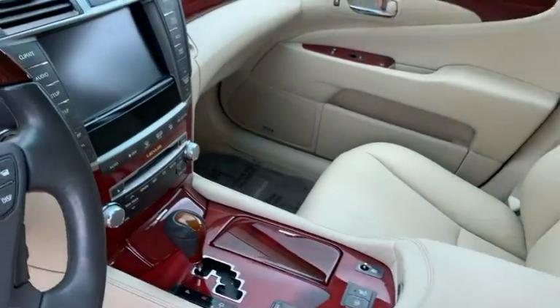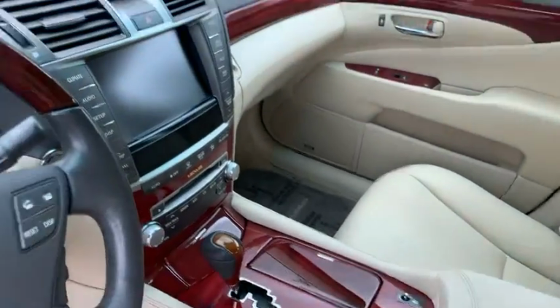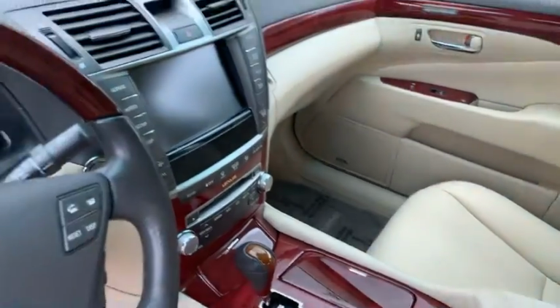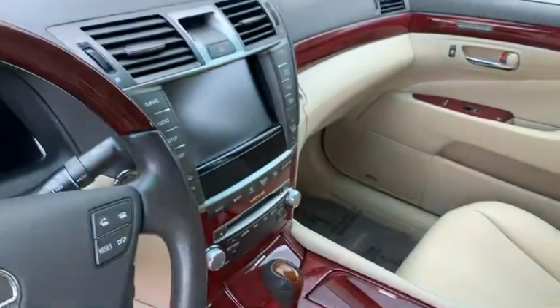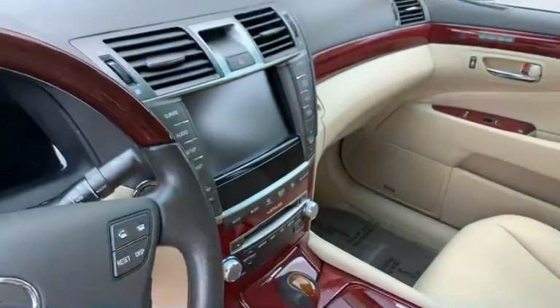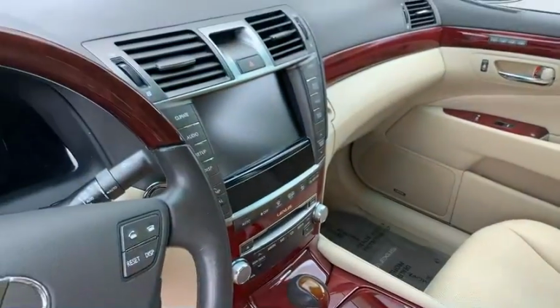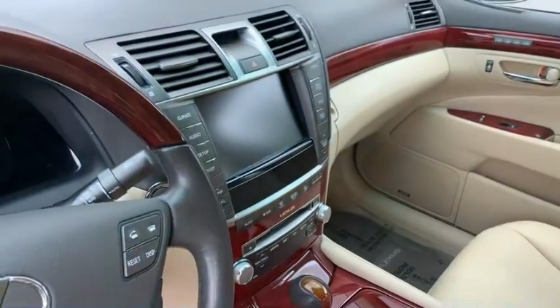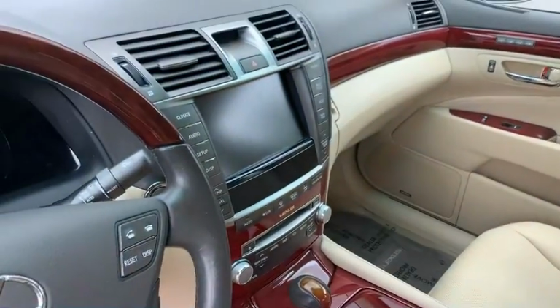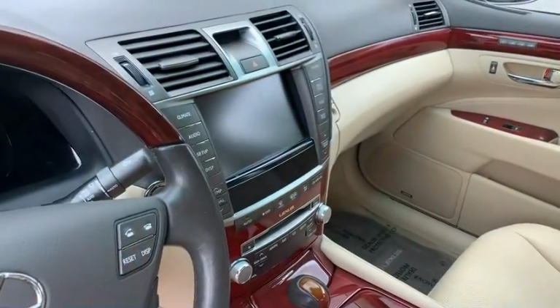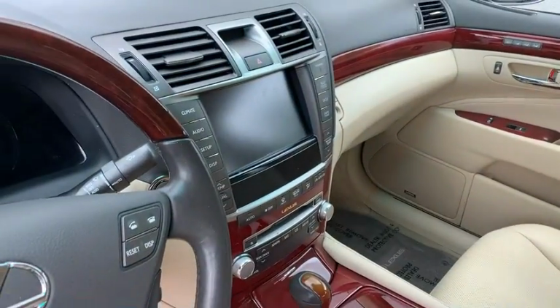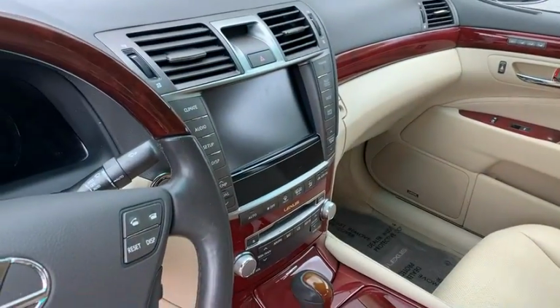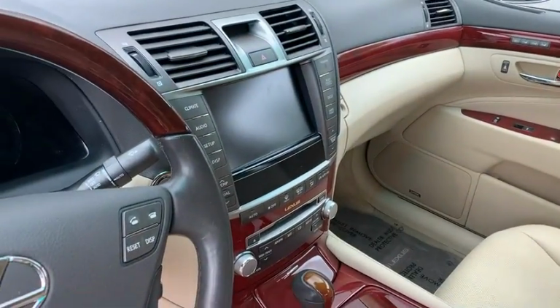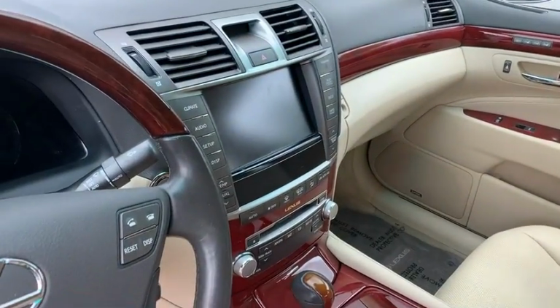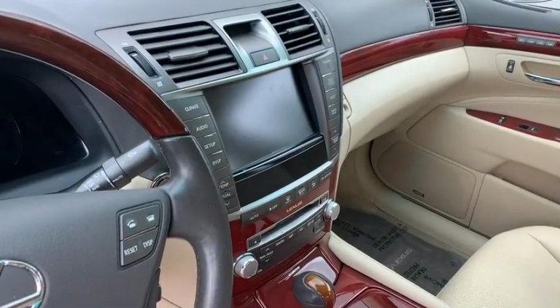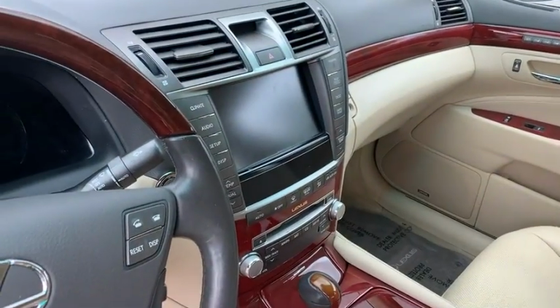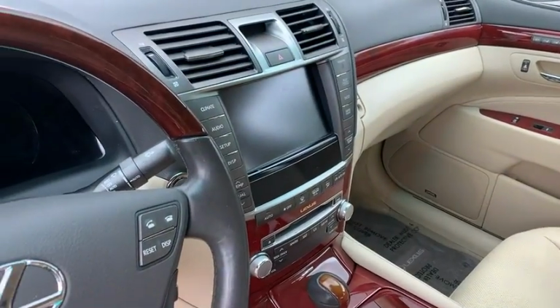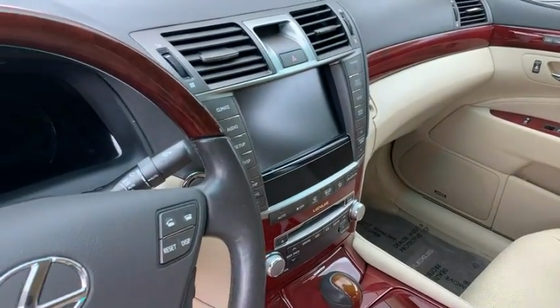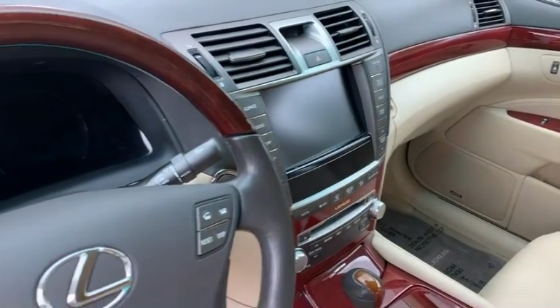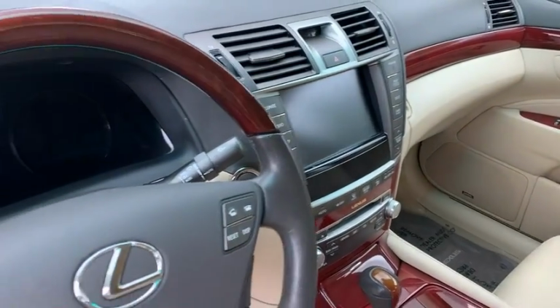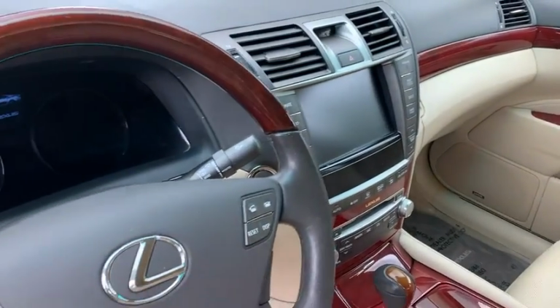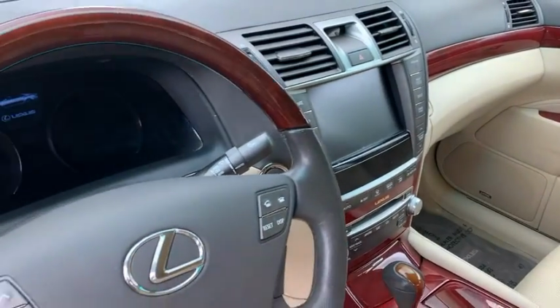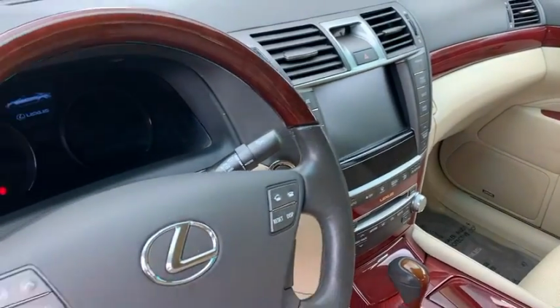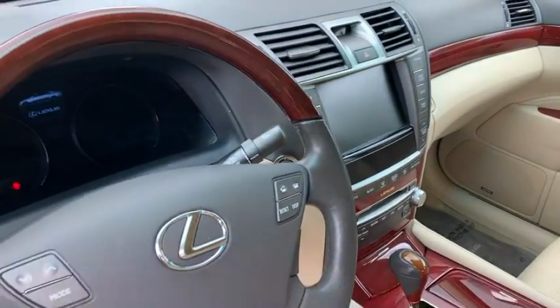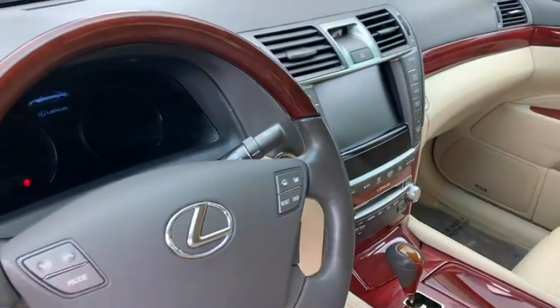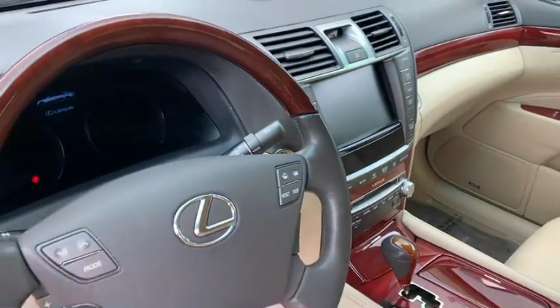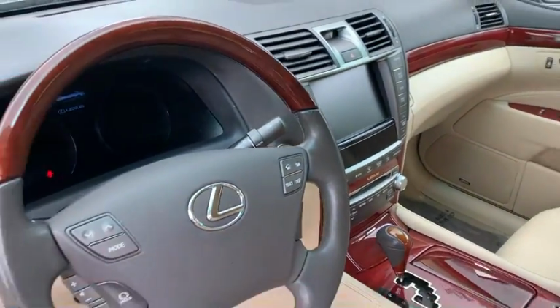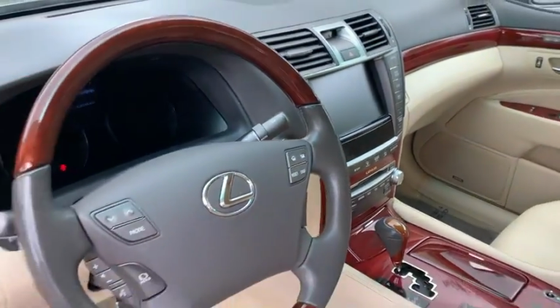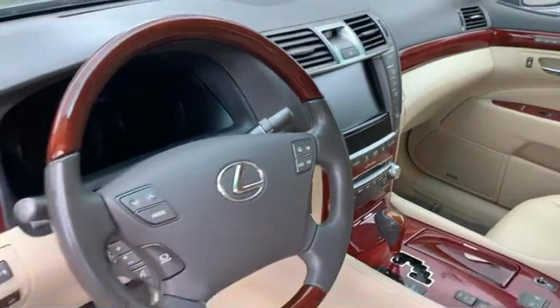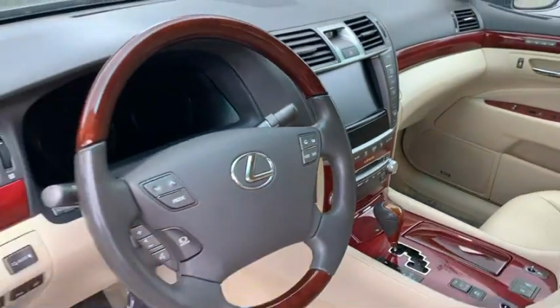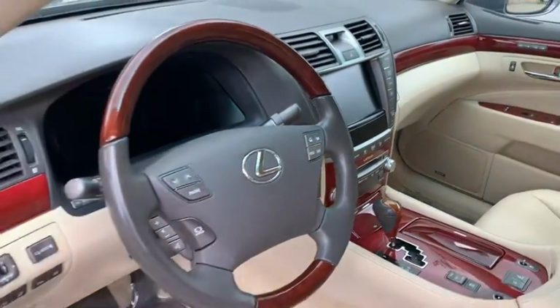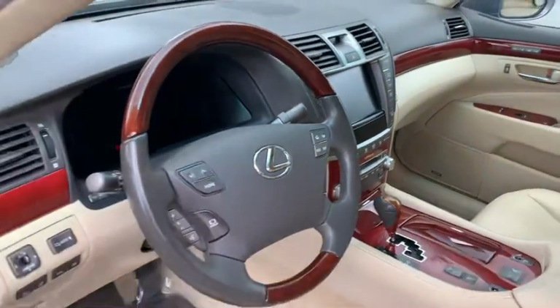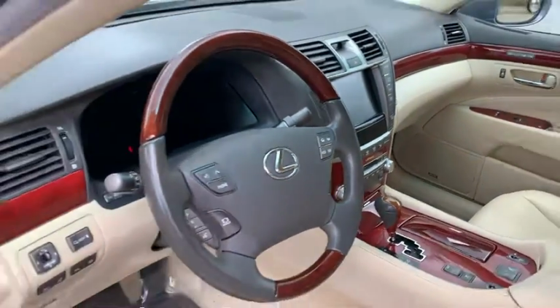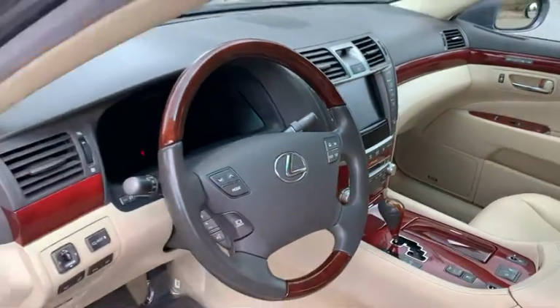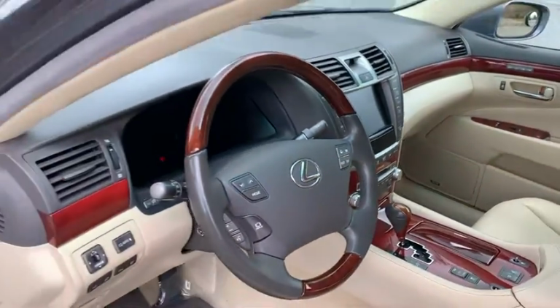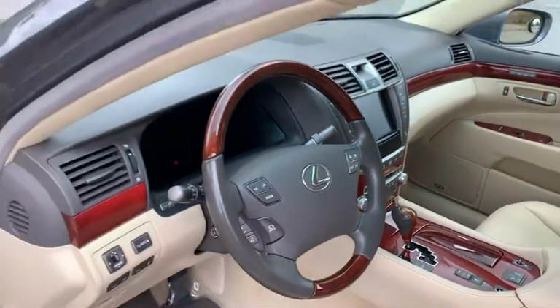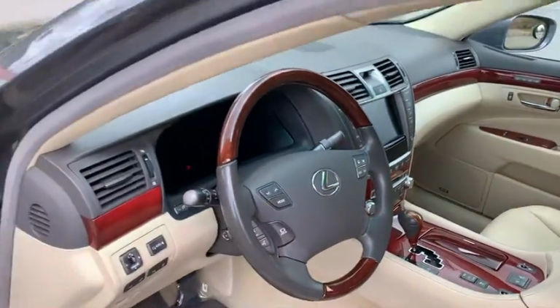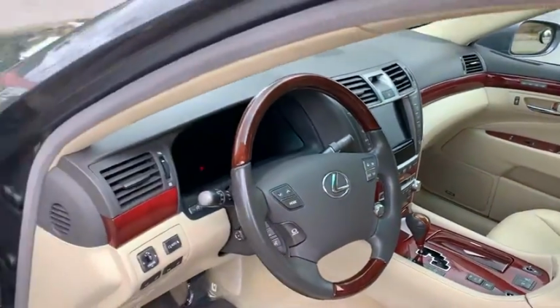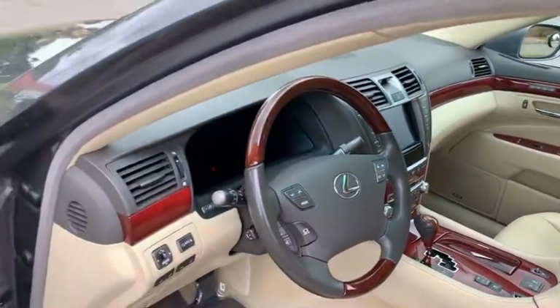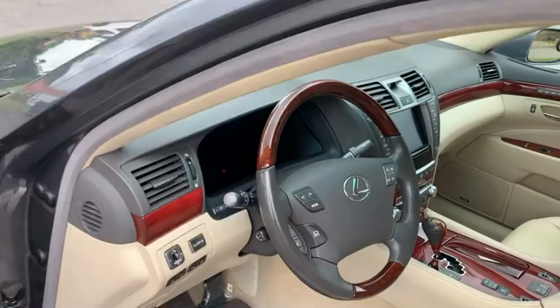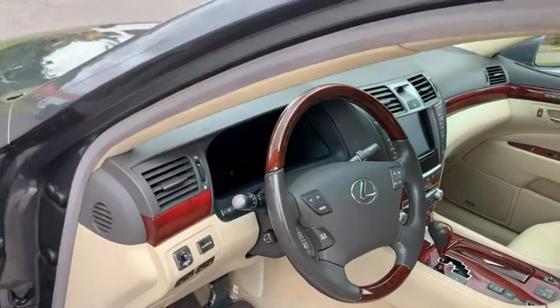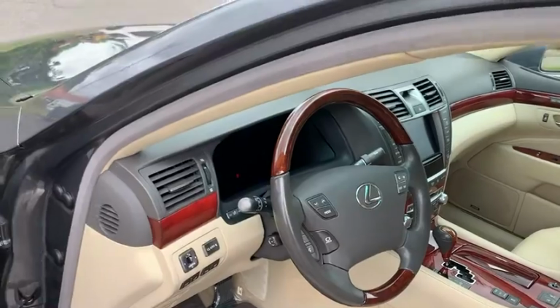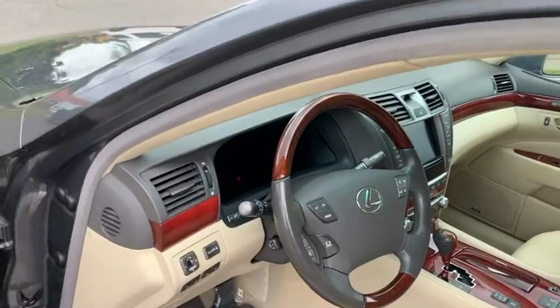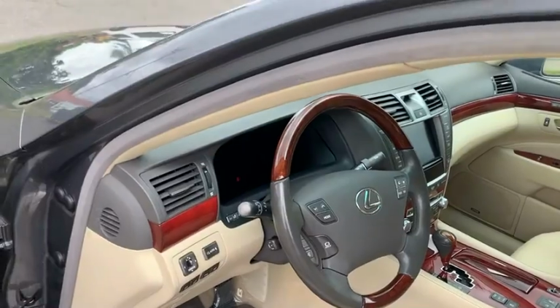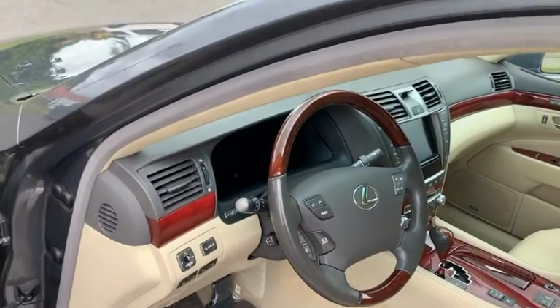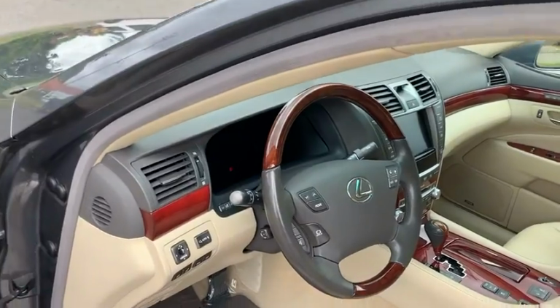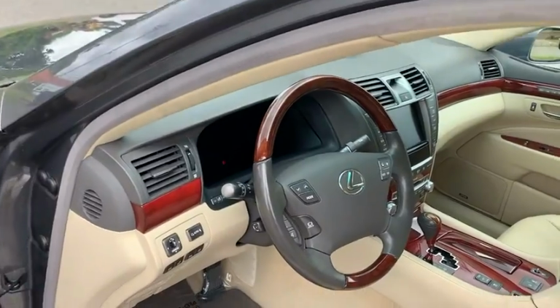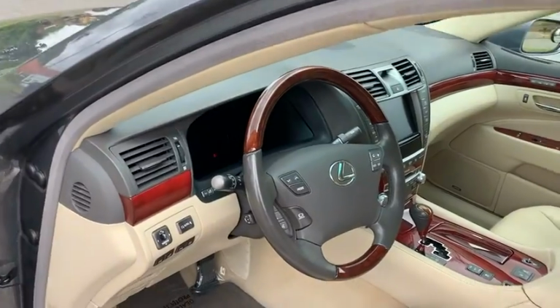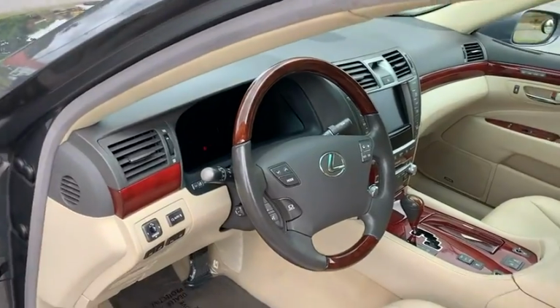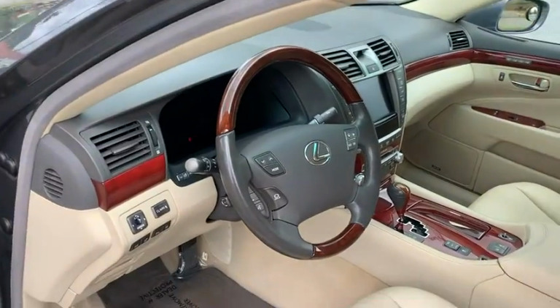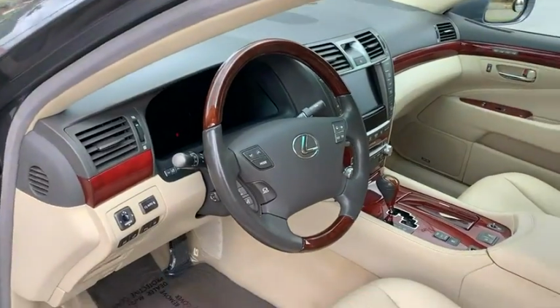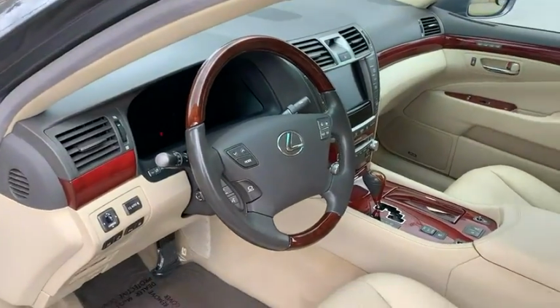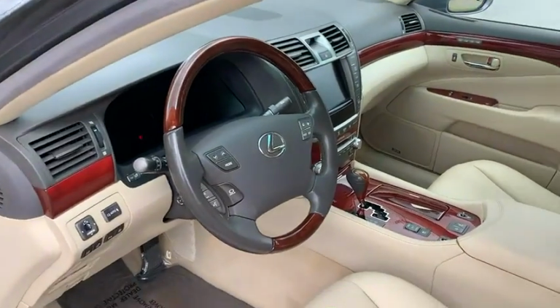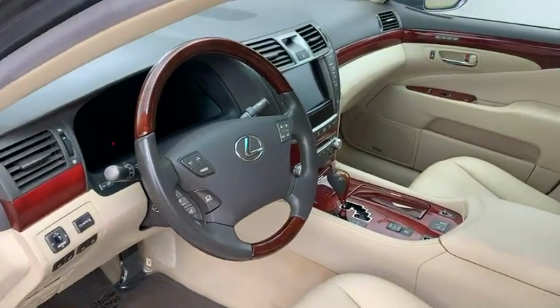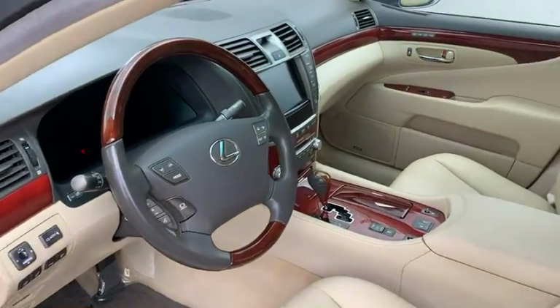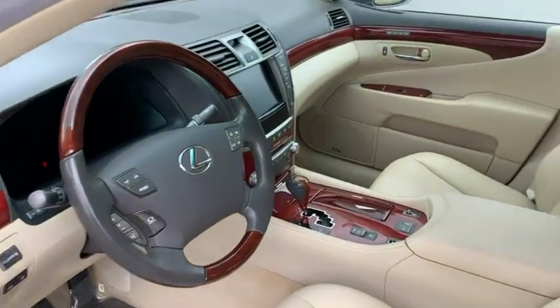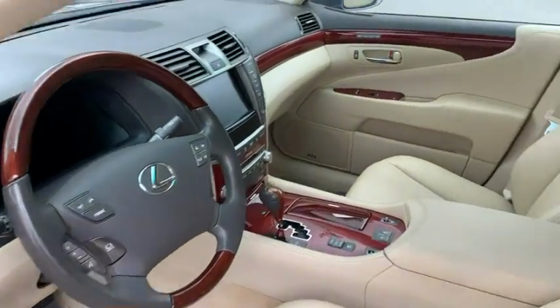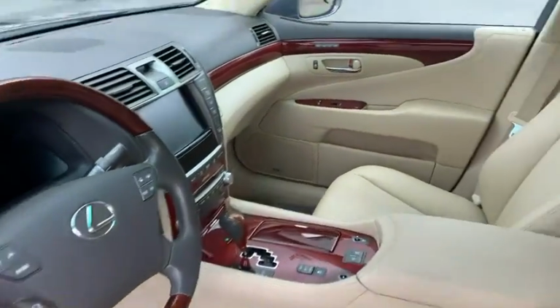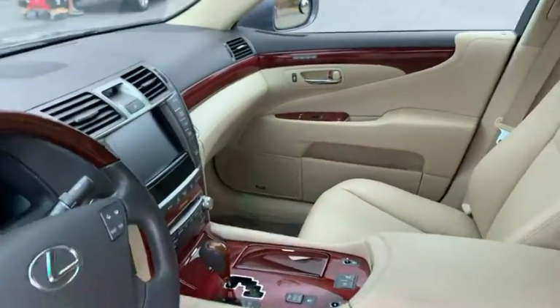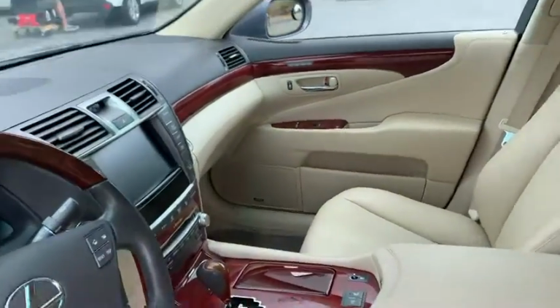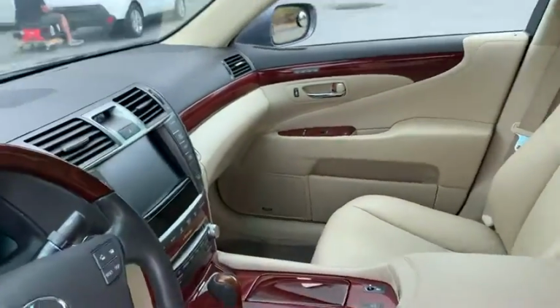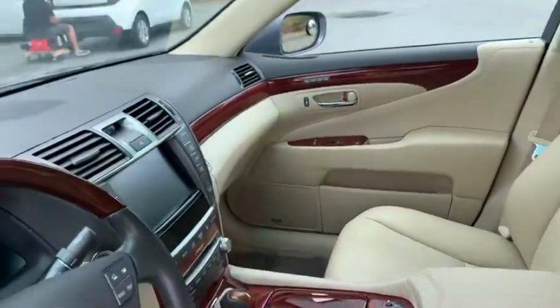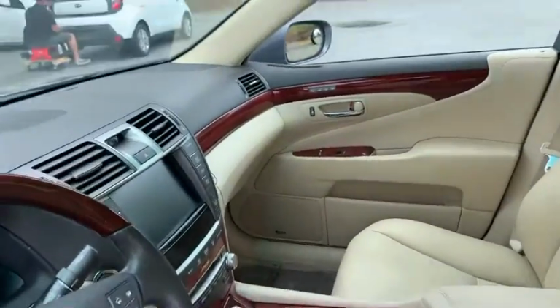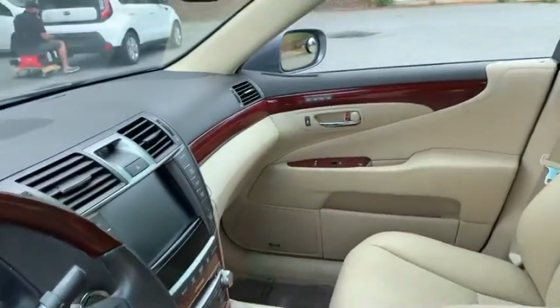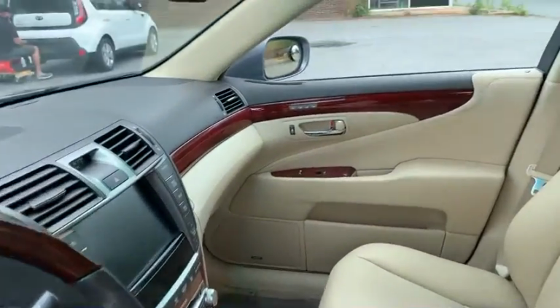Navigation, backup camera, Bluetooth music, heated steering wheel — these are just a few things that make this car awesome.